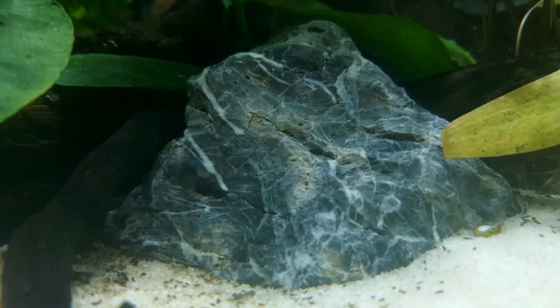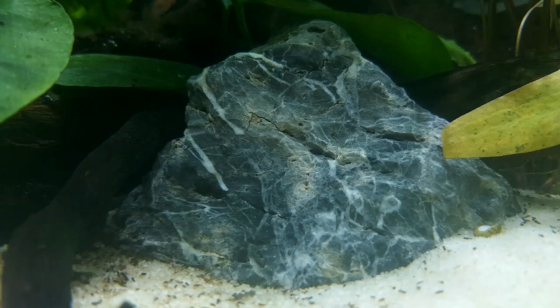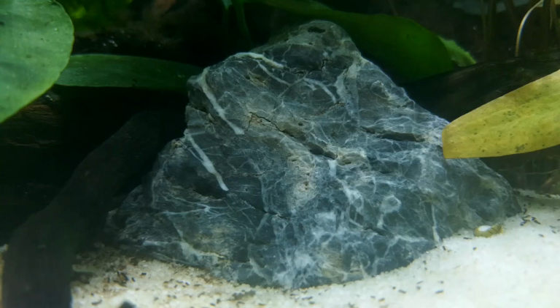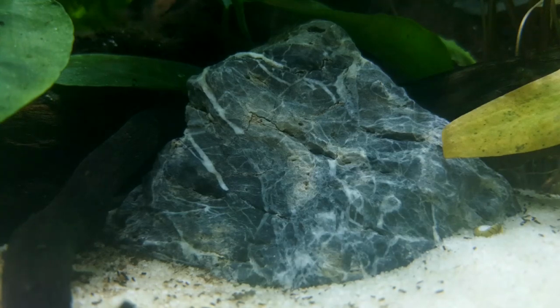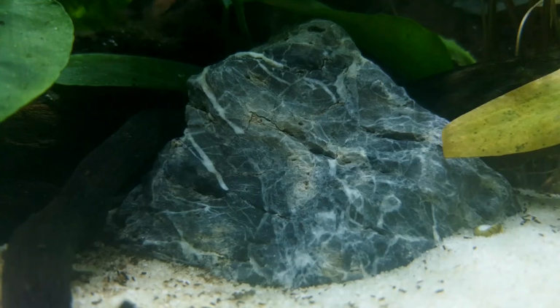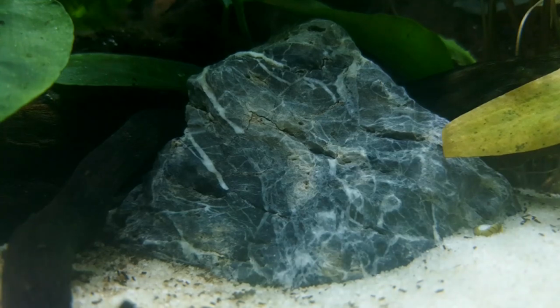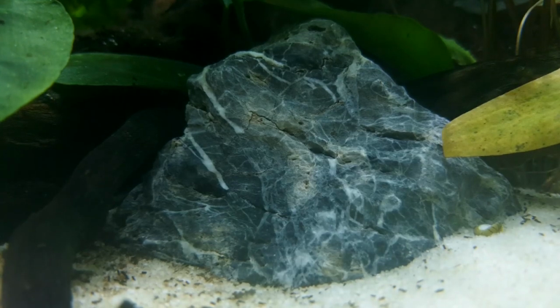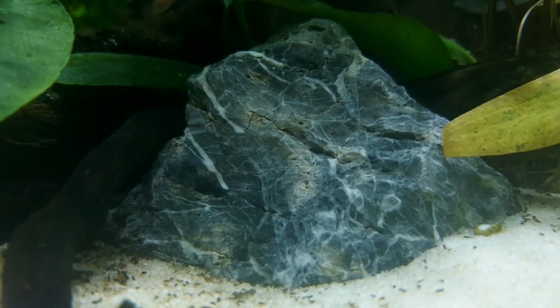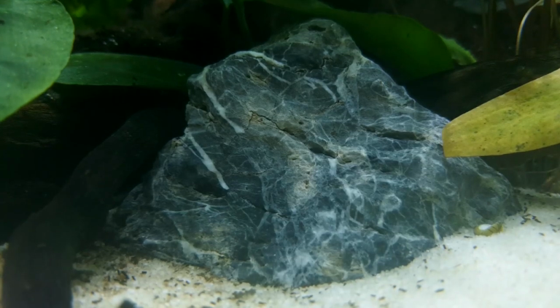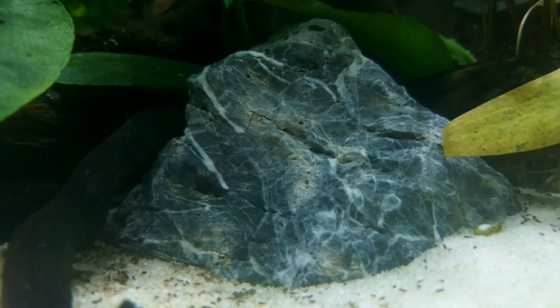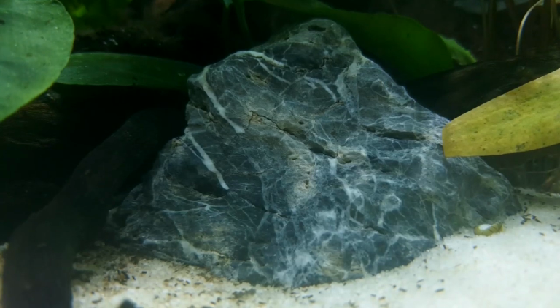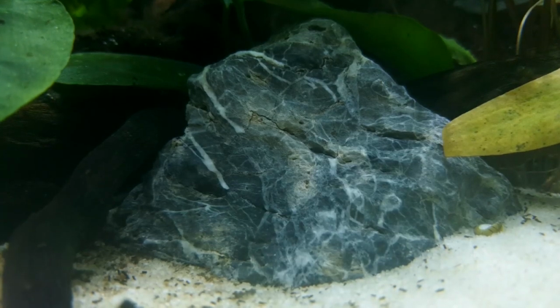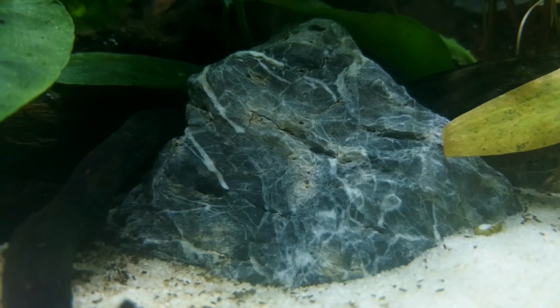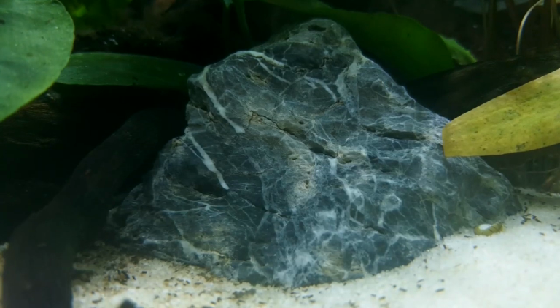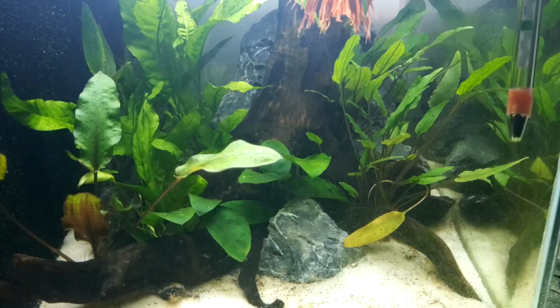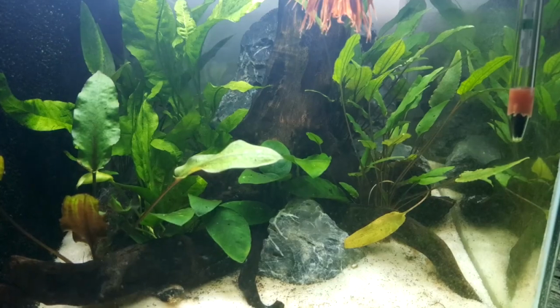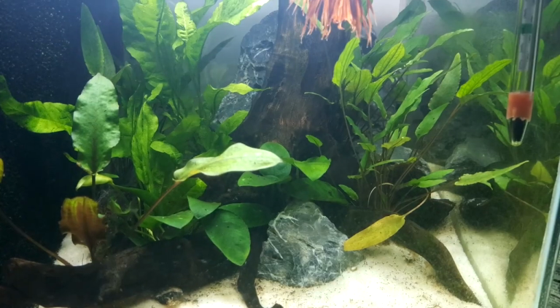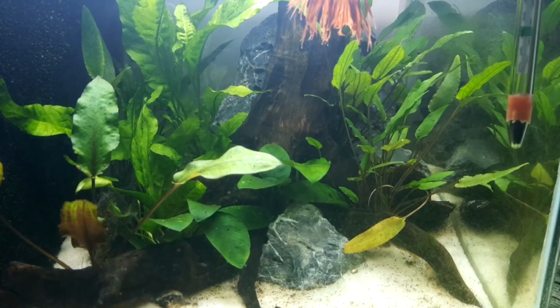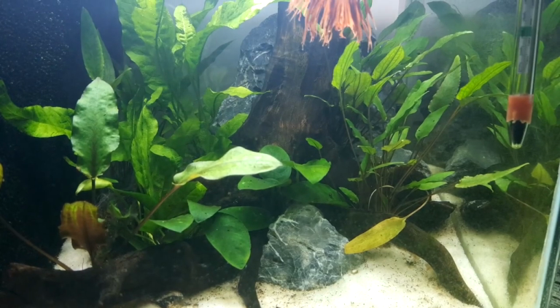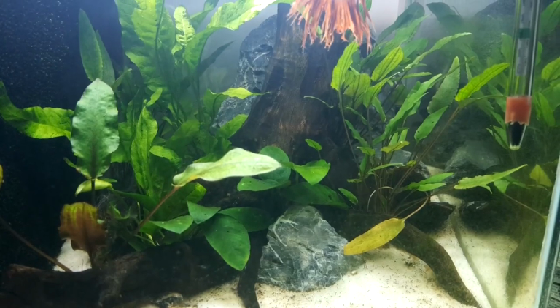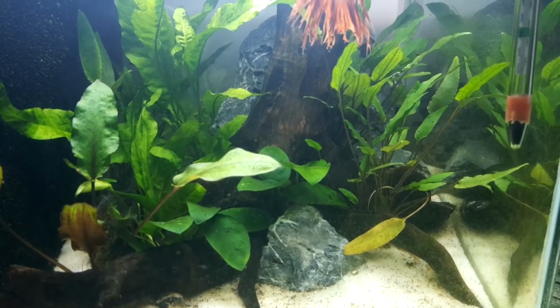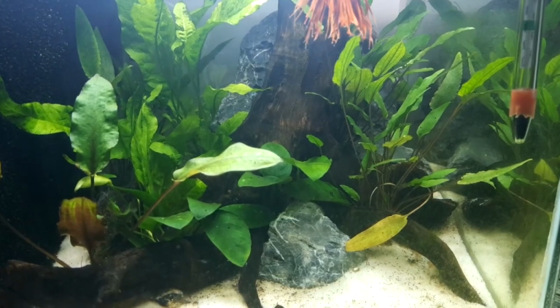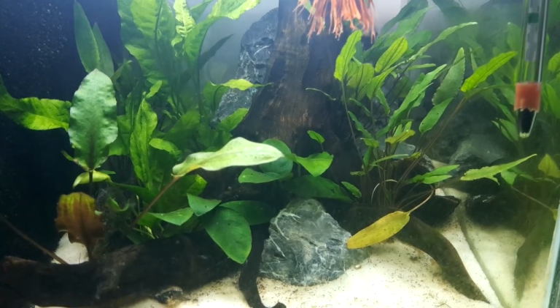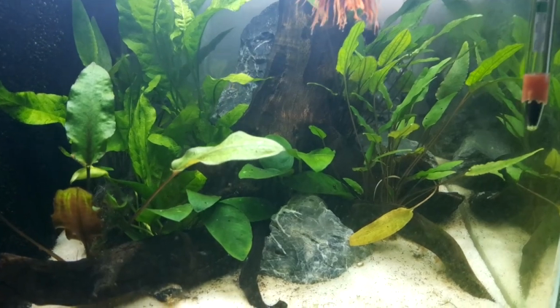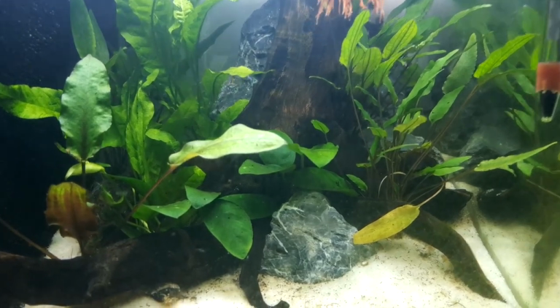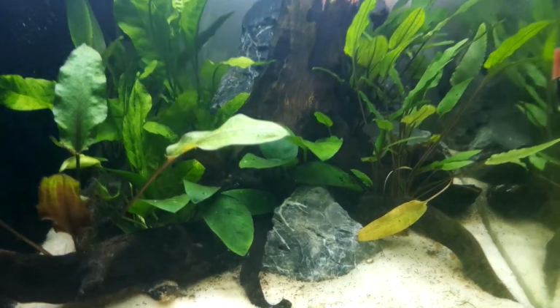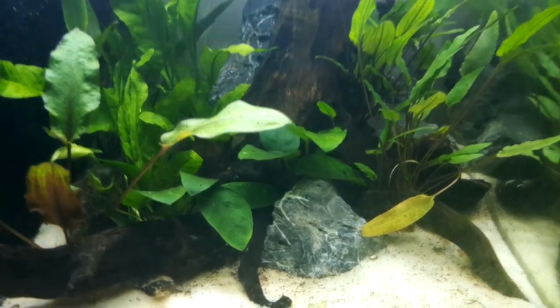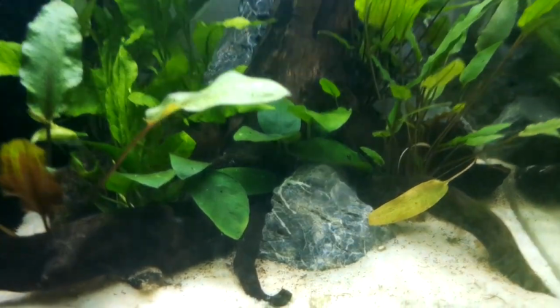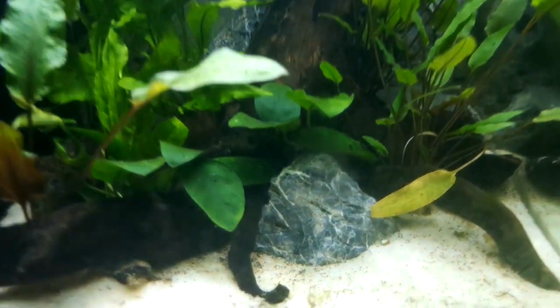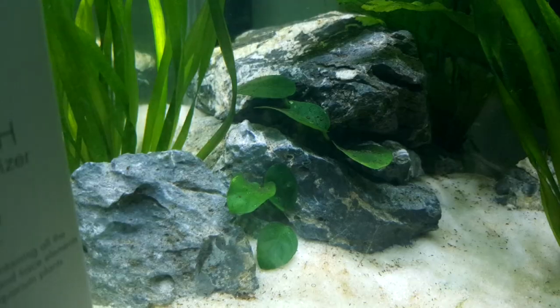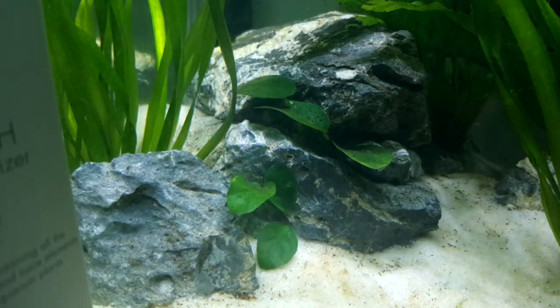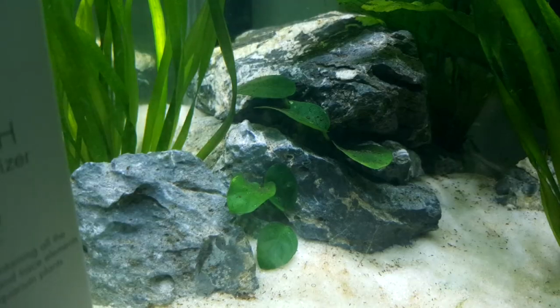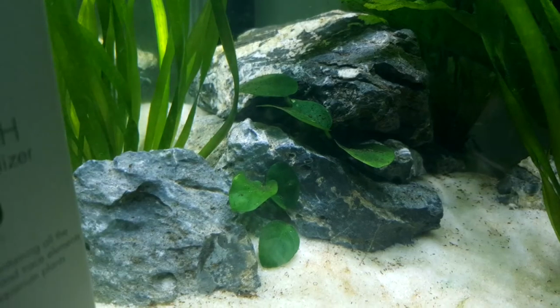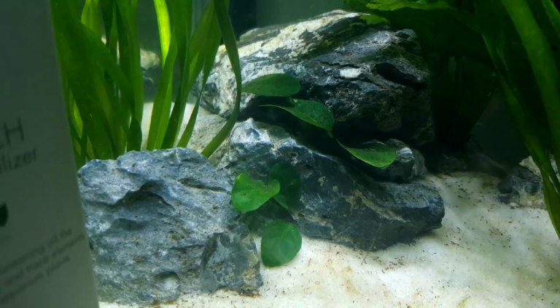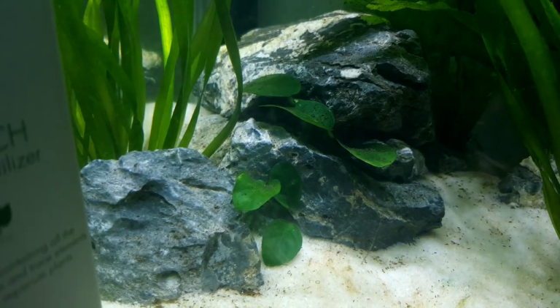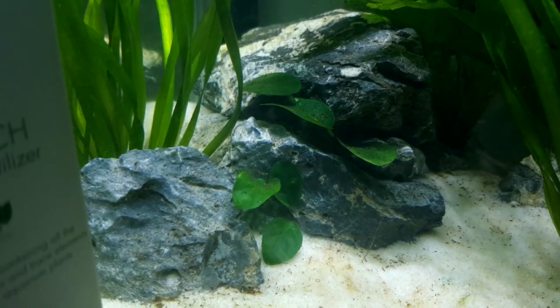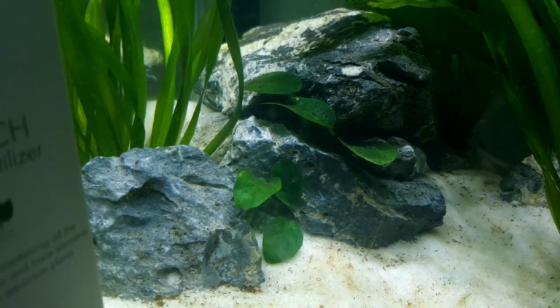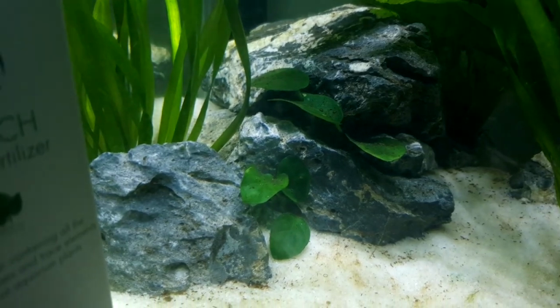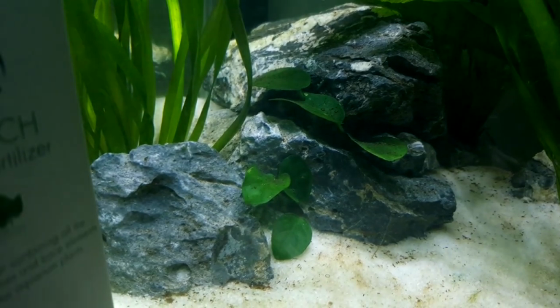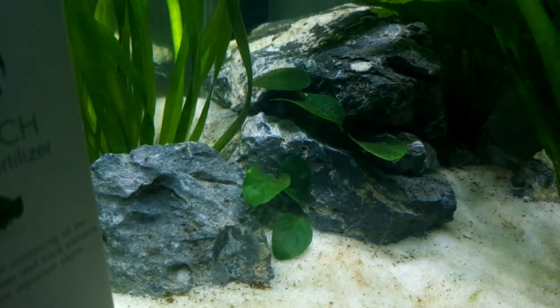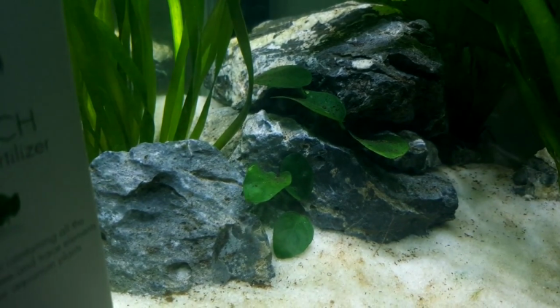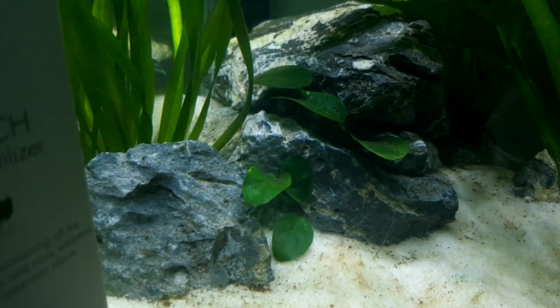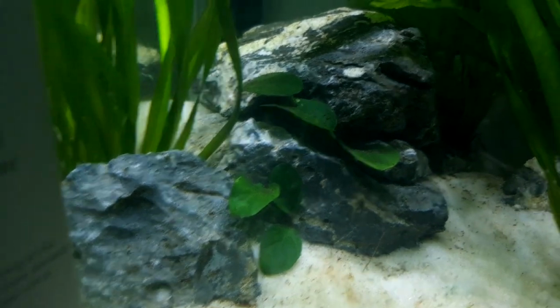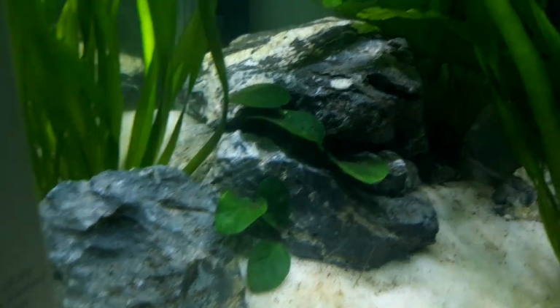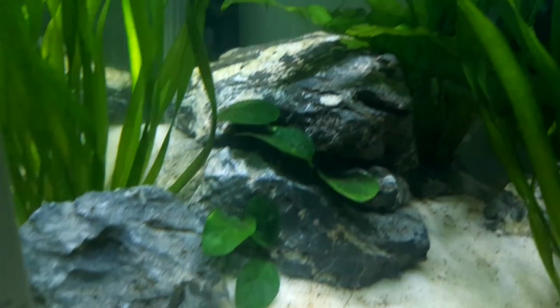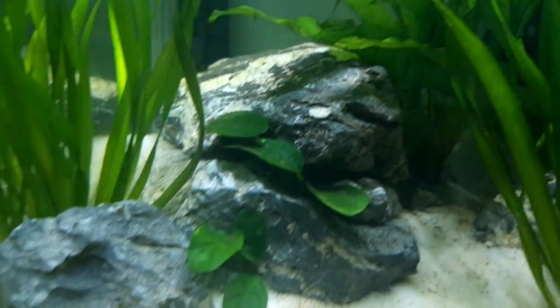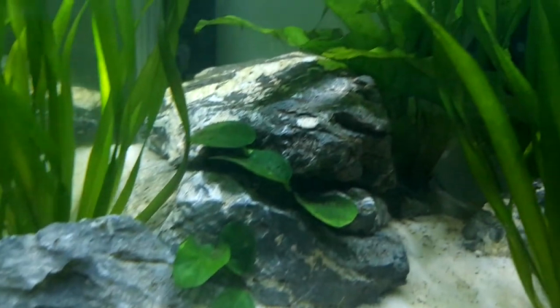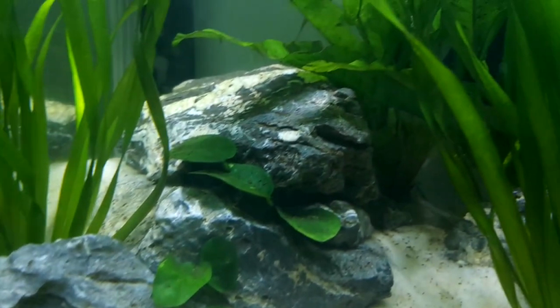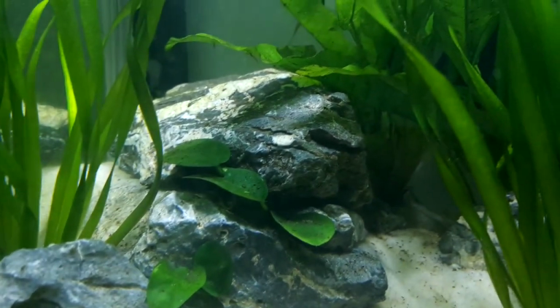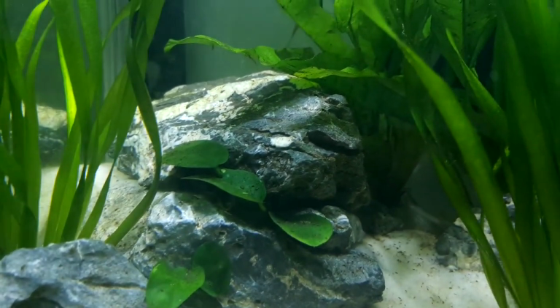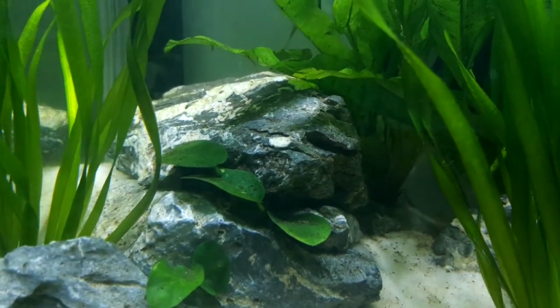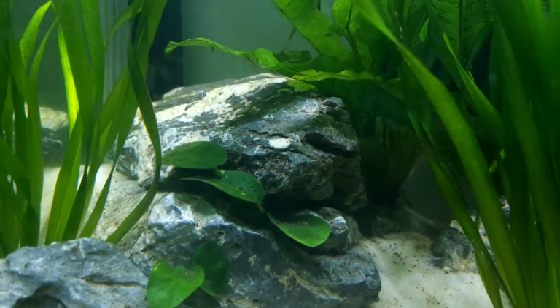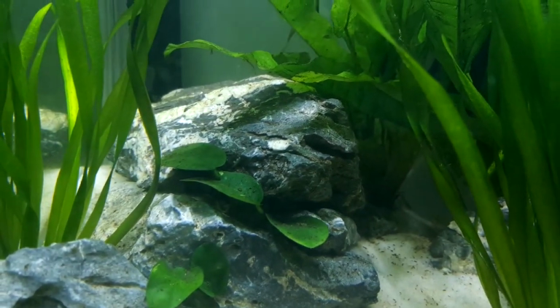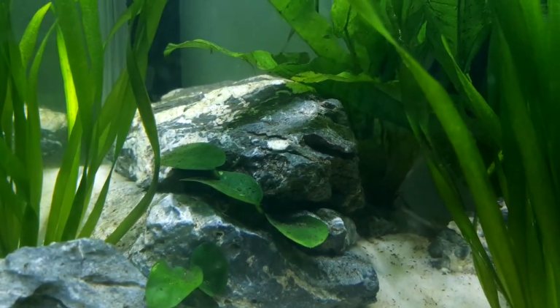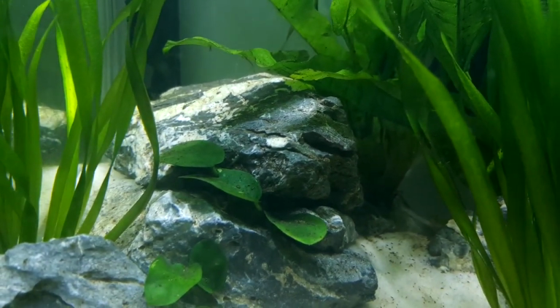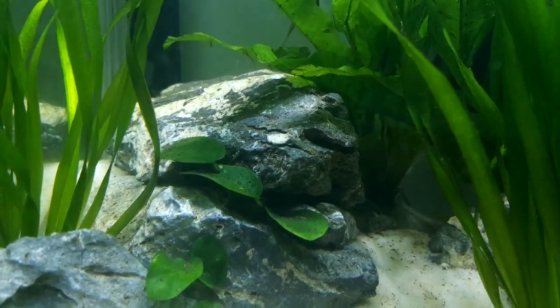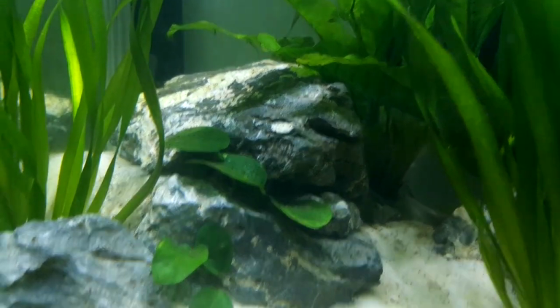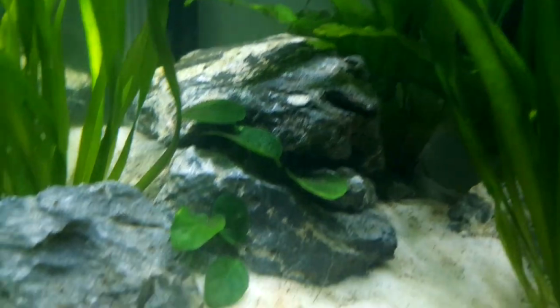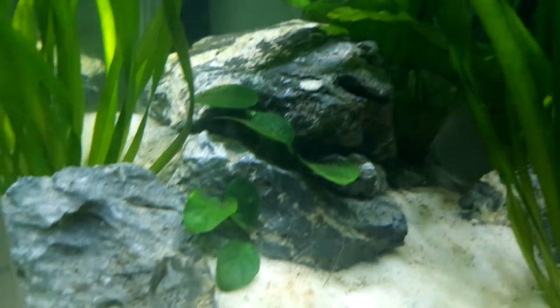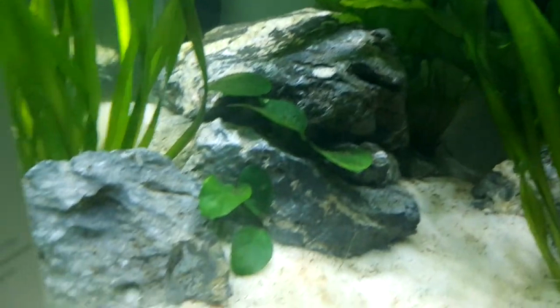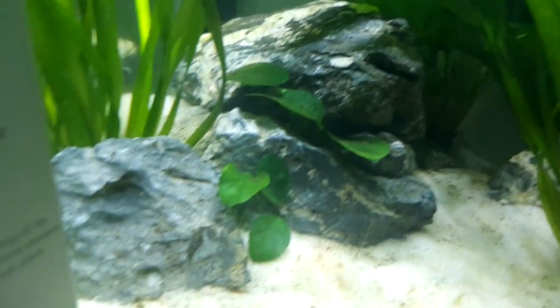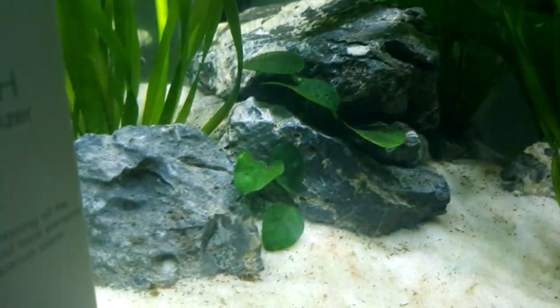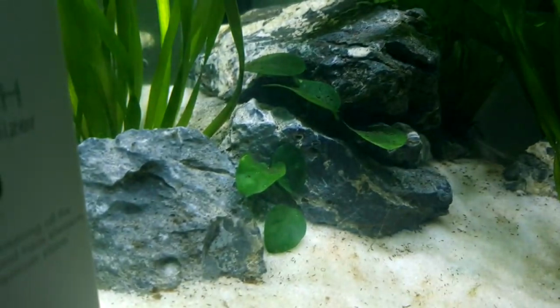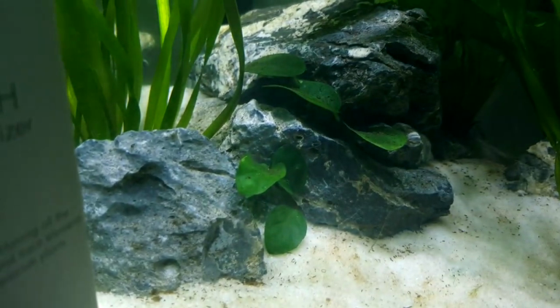G'day Crustacean Nation, Sir Prawnelot here with another video. Today we're going to be talking about rocks — the hard, hard truth about rocks.